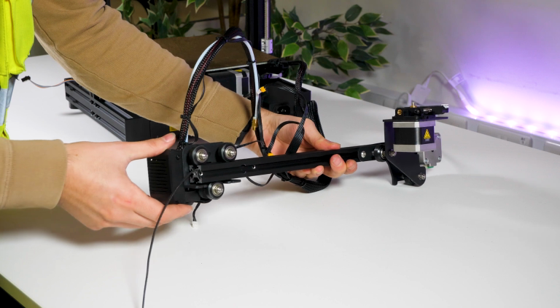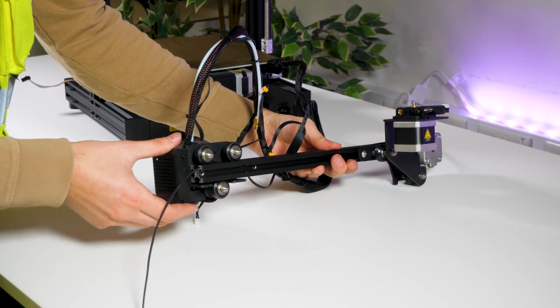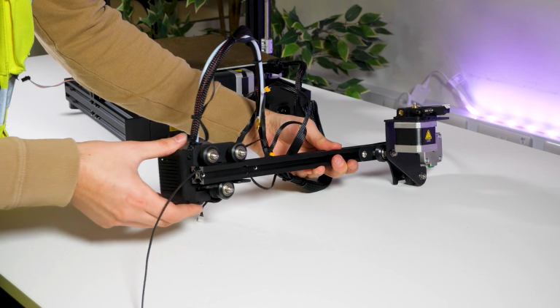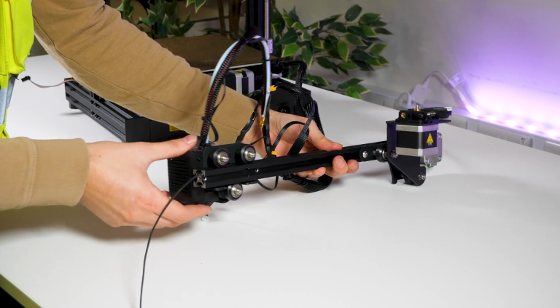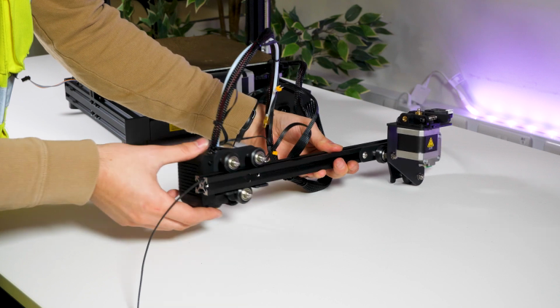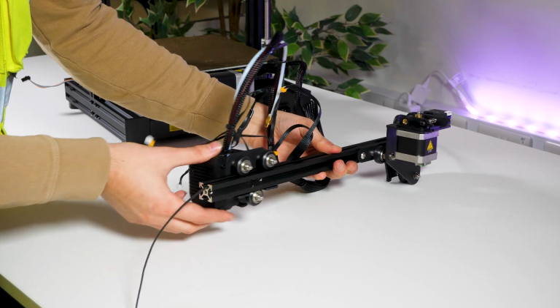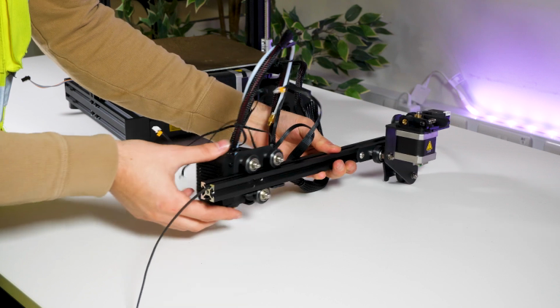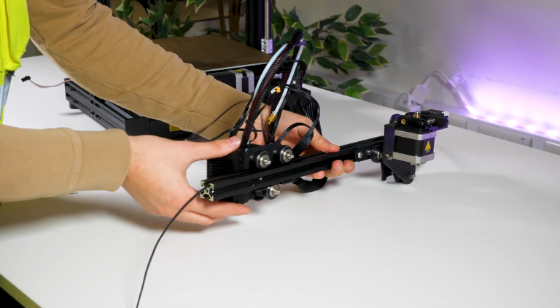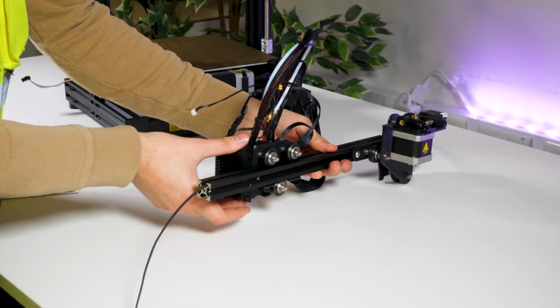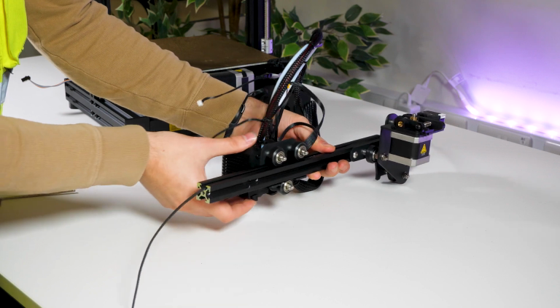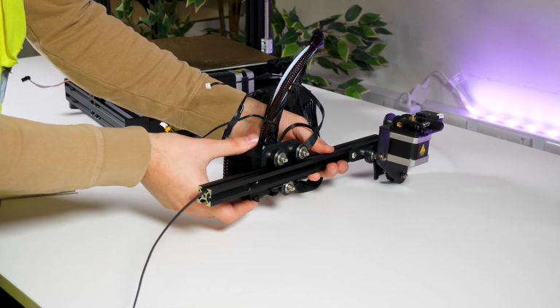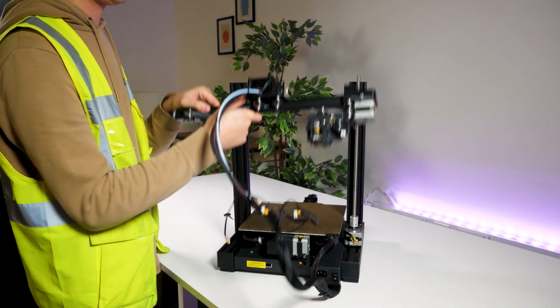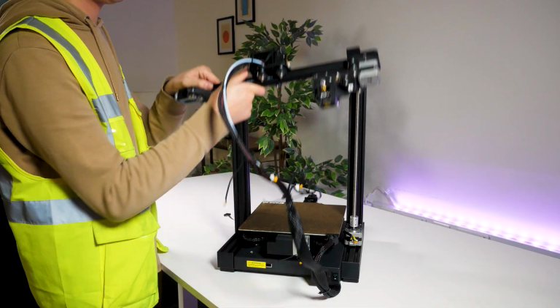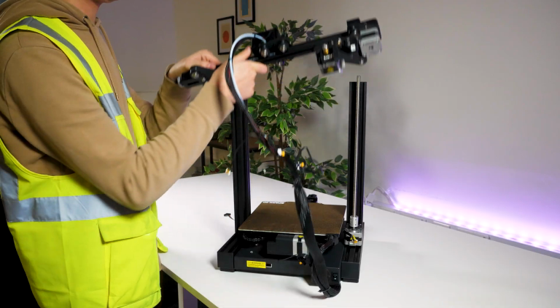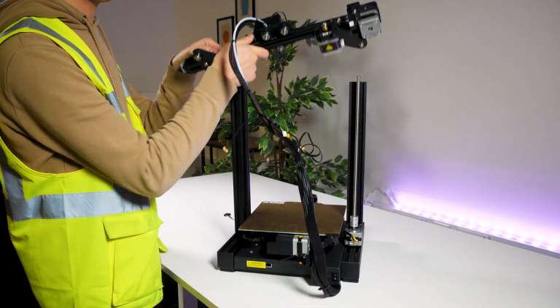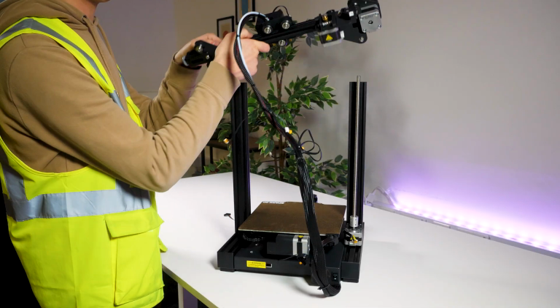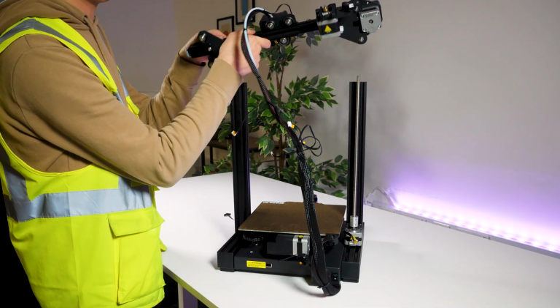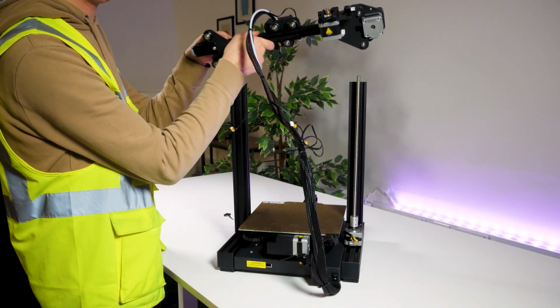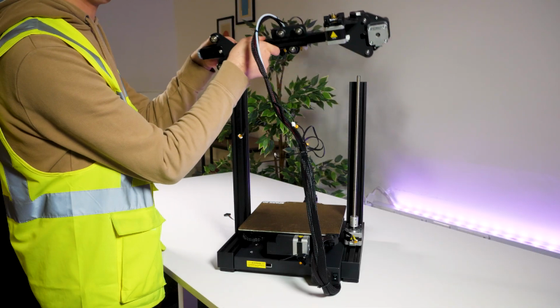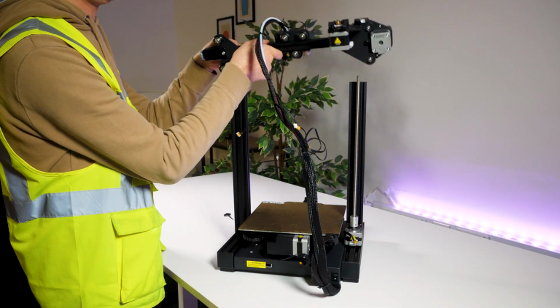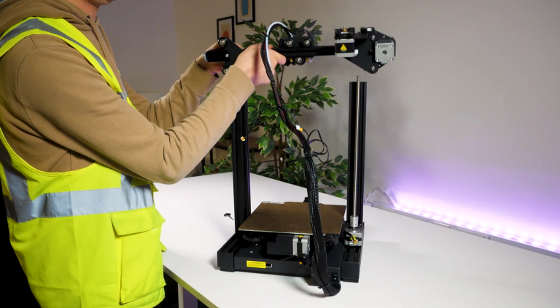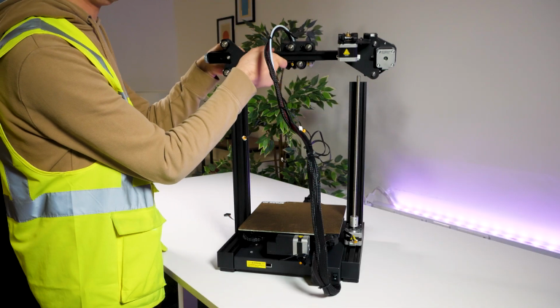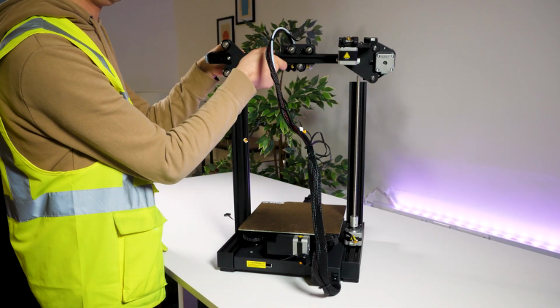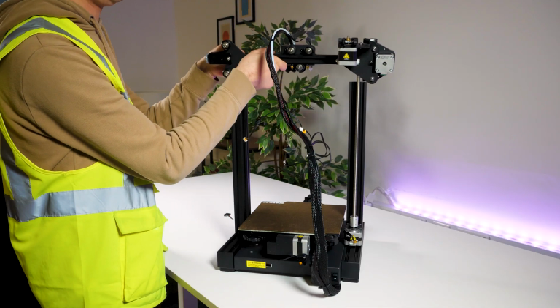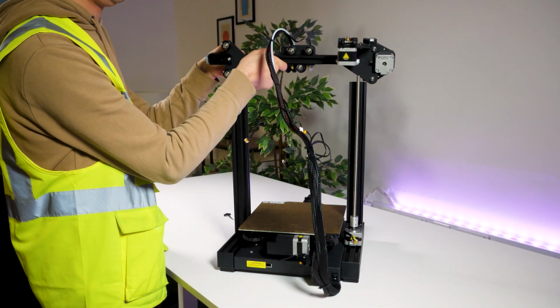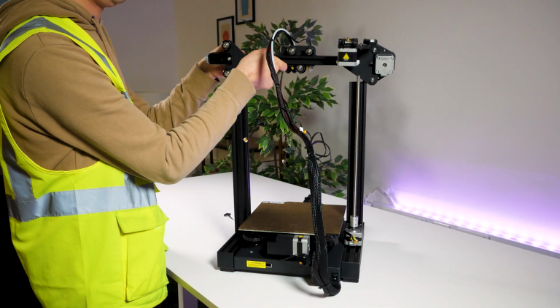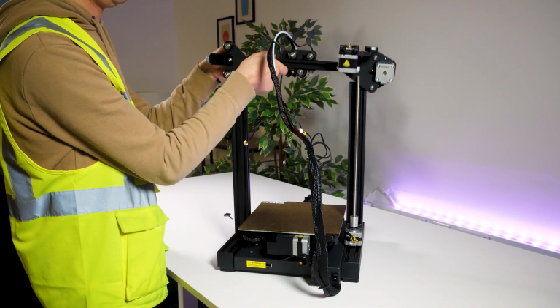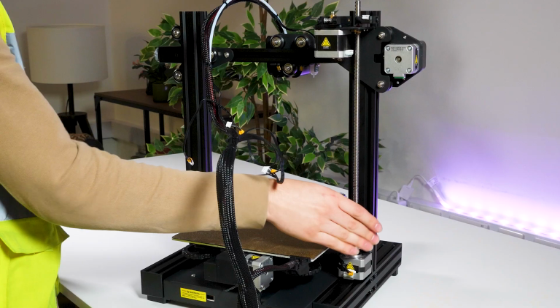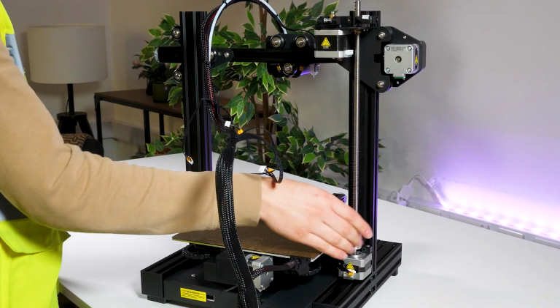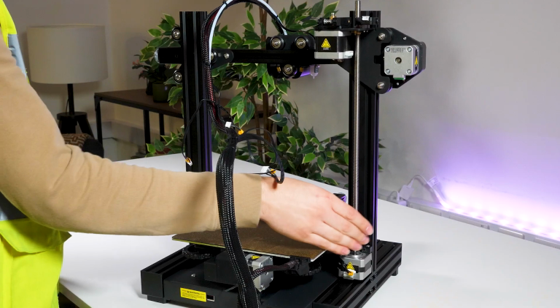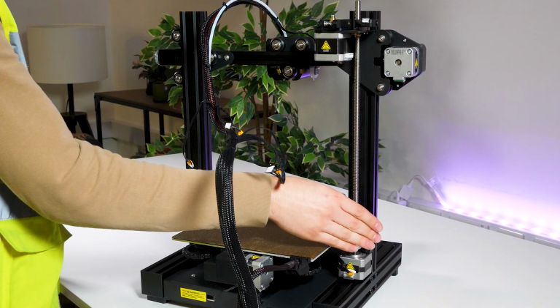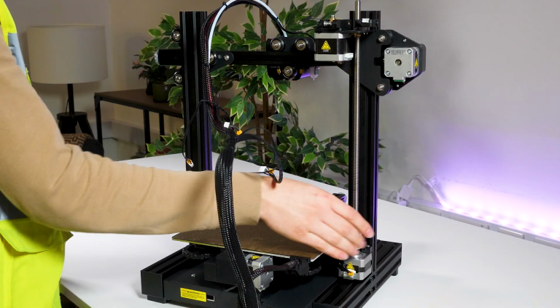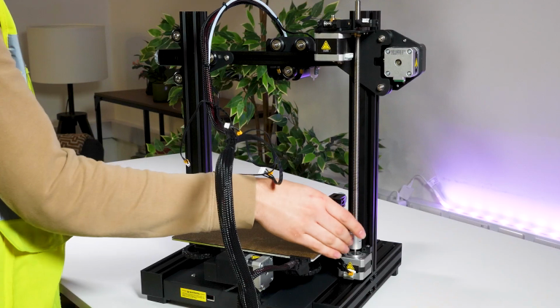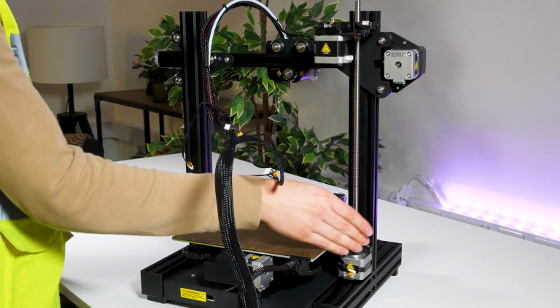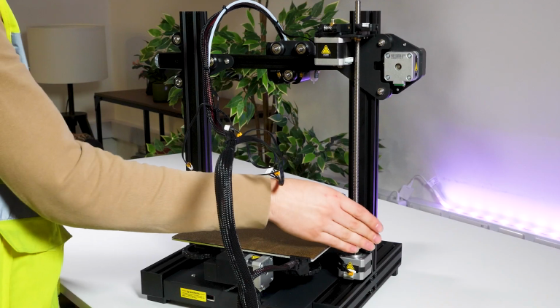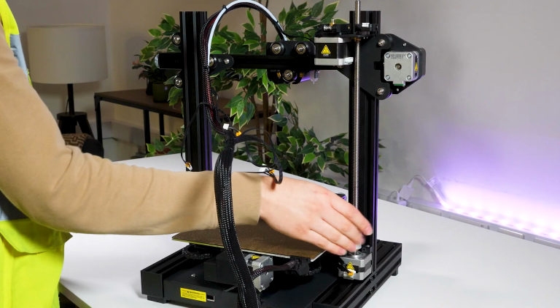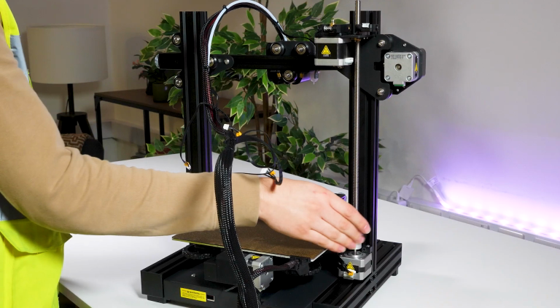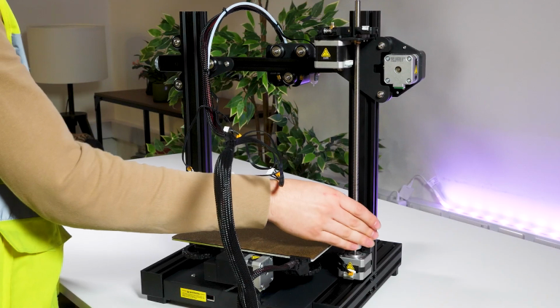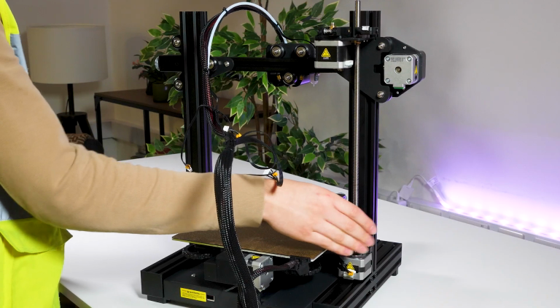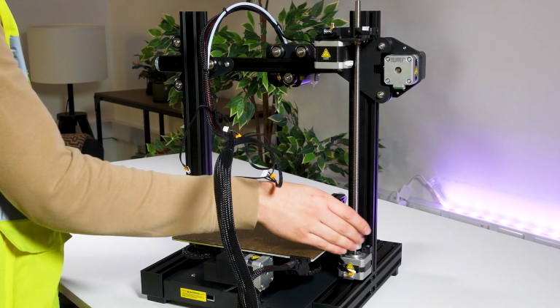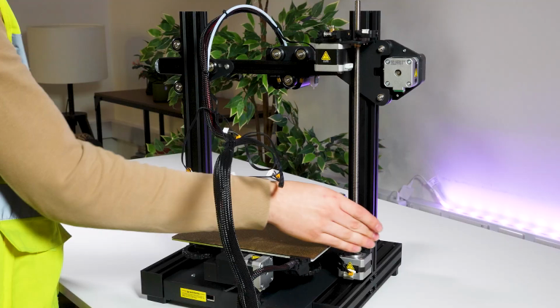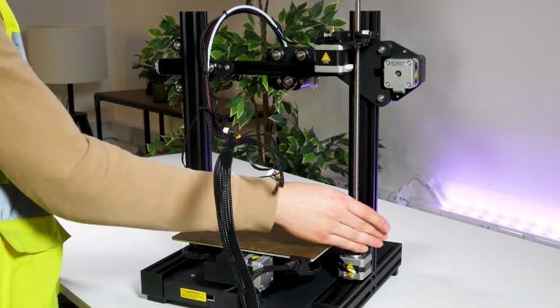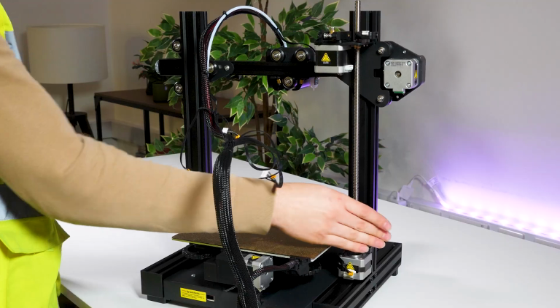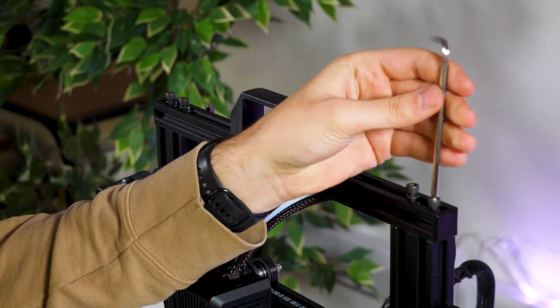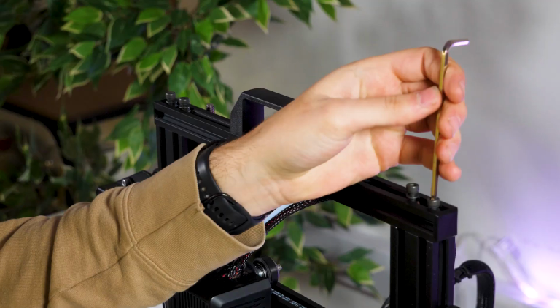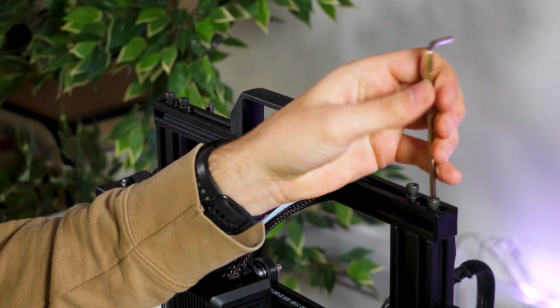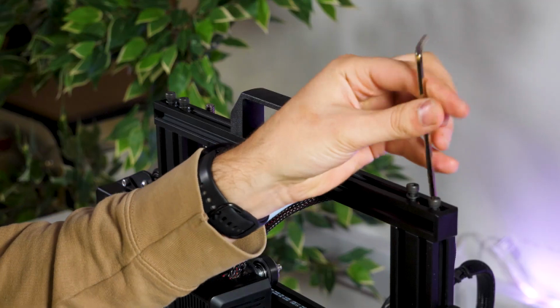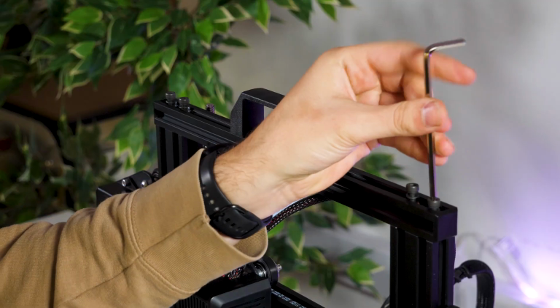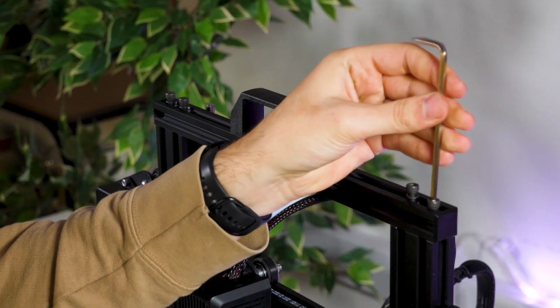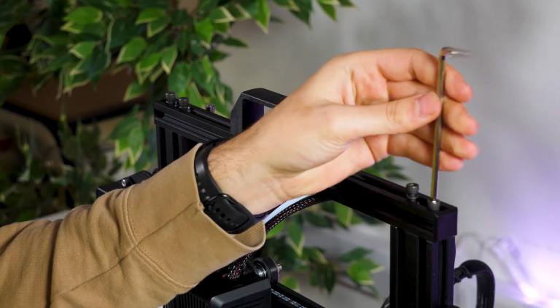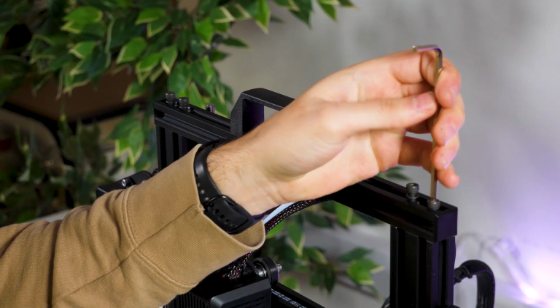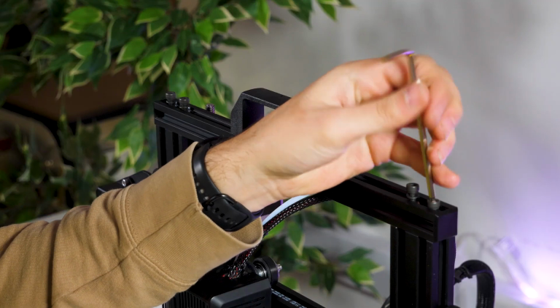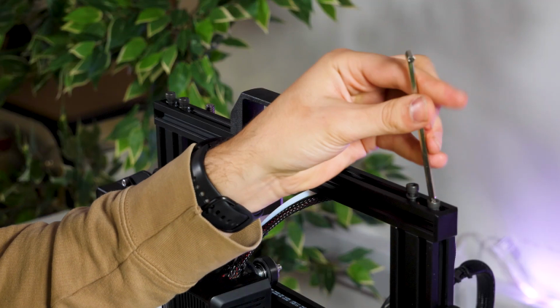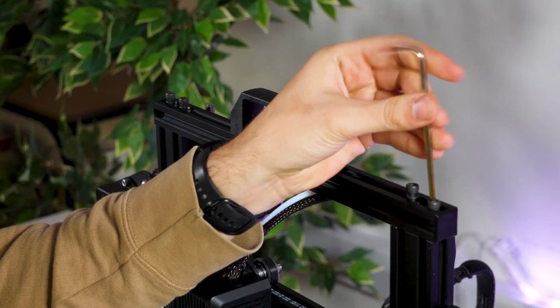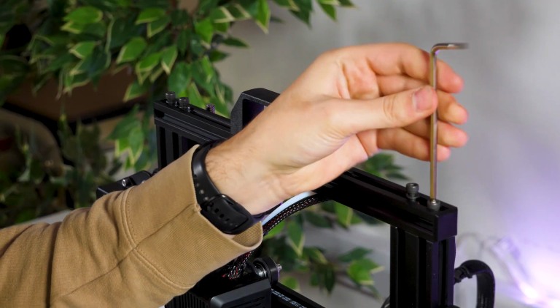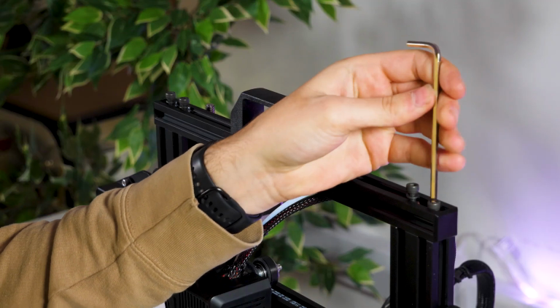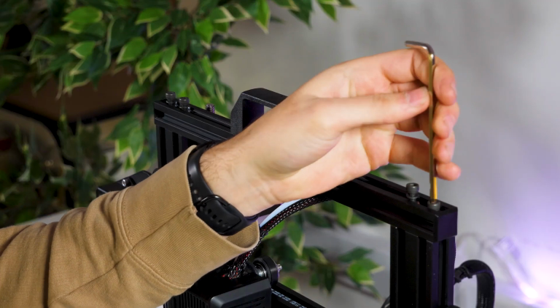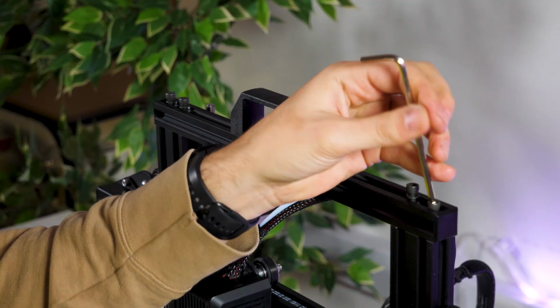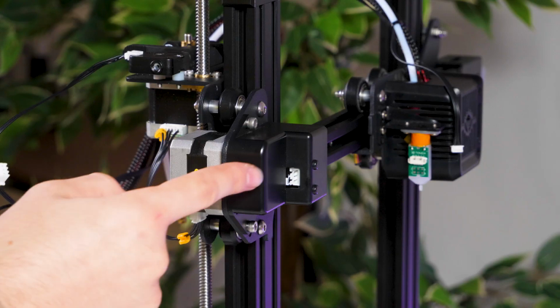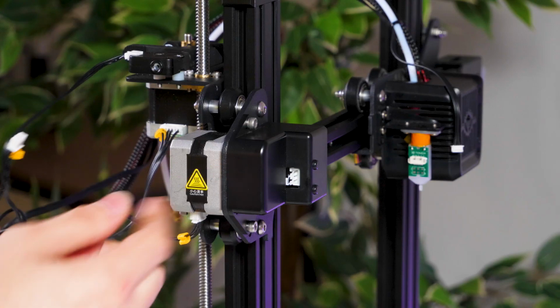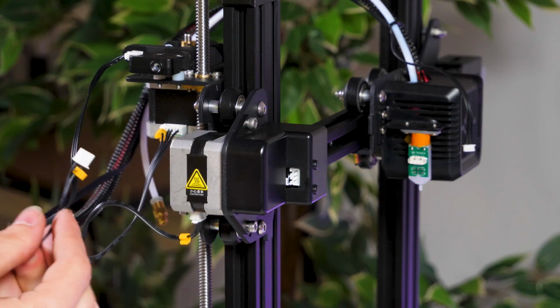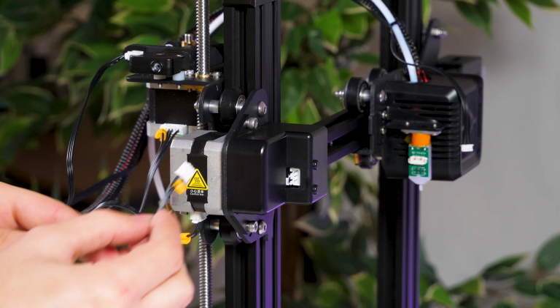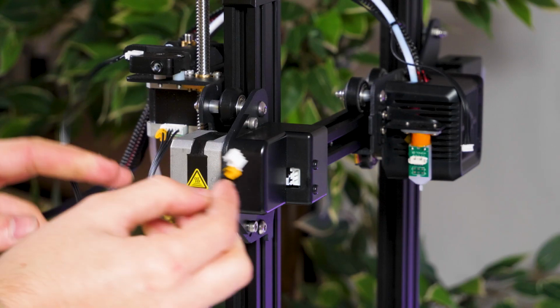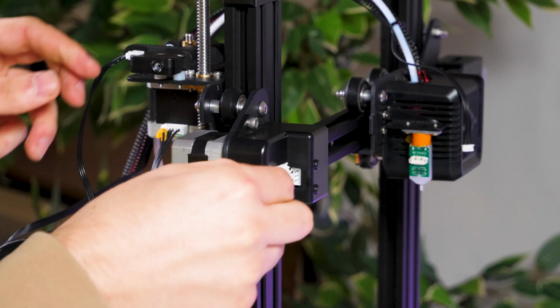Assembly itself only really takes about 20 minutes at most, and the majority of it is pretty self-explanatory, involving a lot of clip and go attachments.